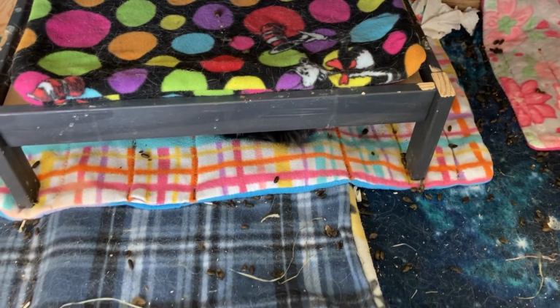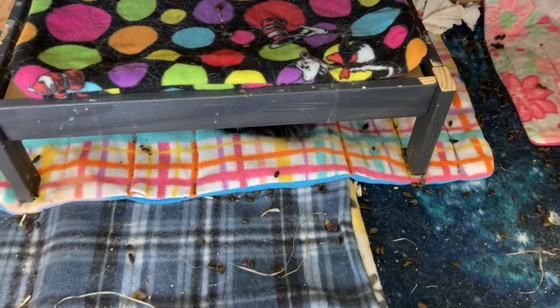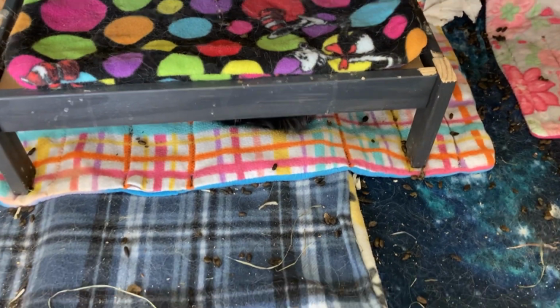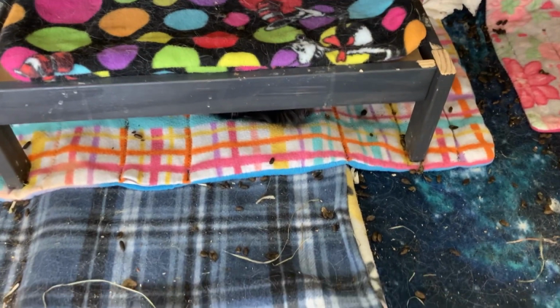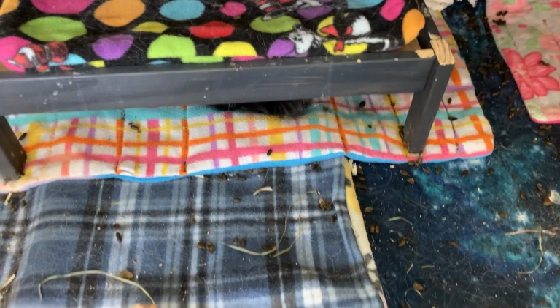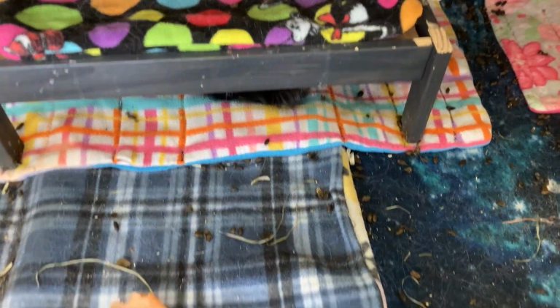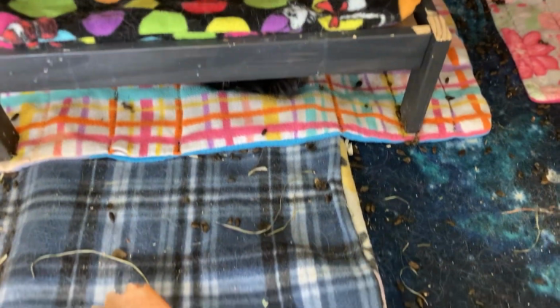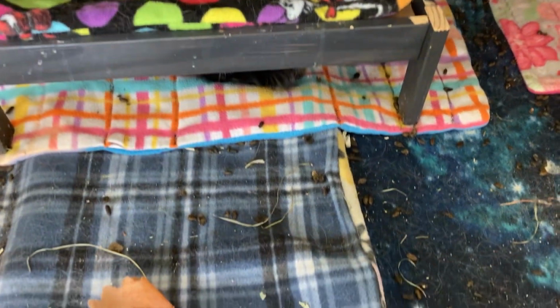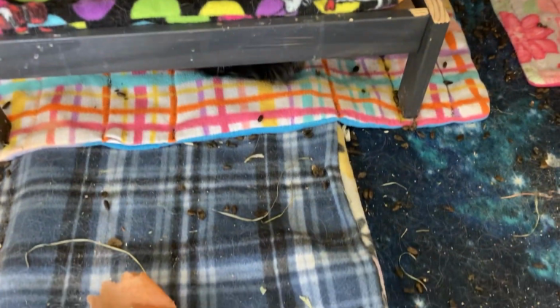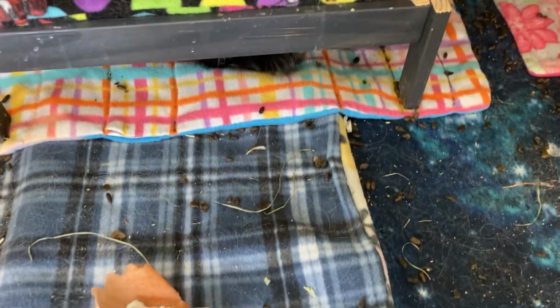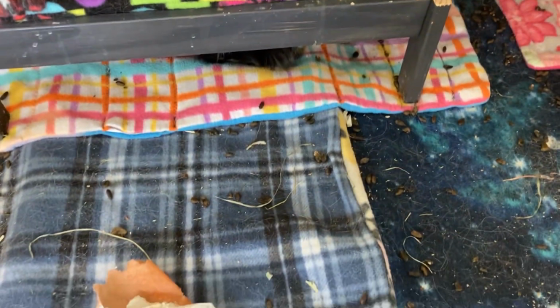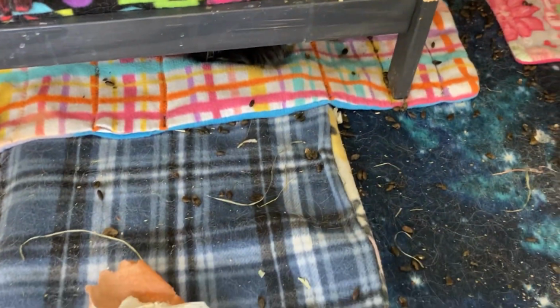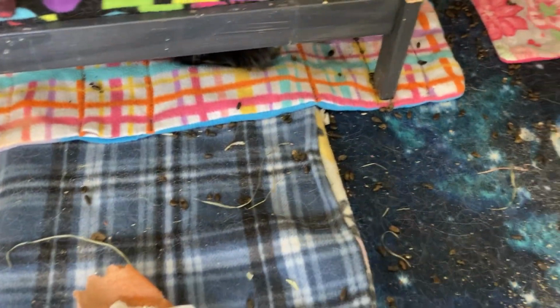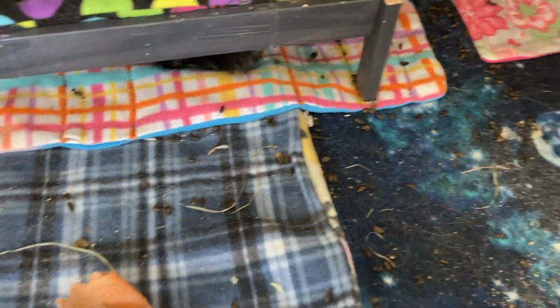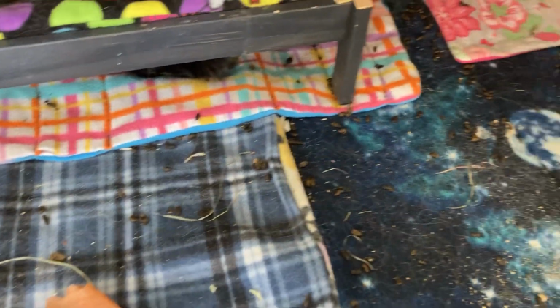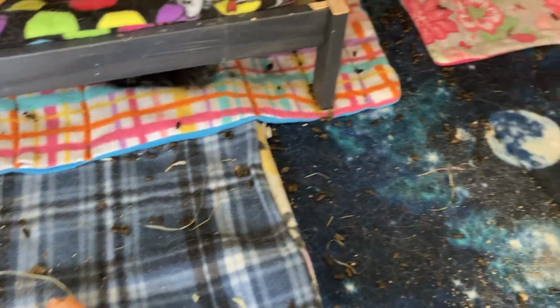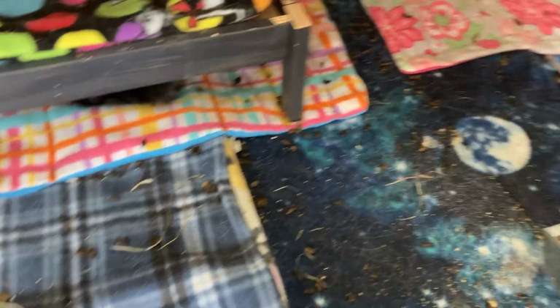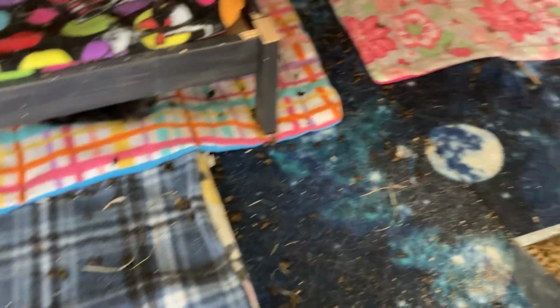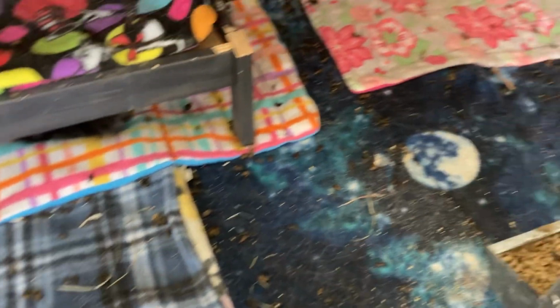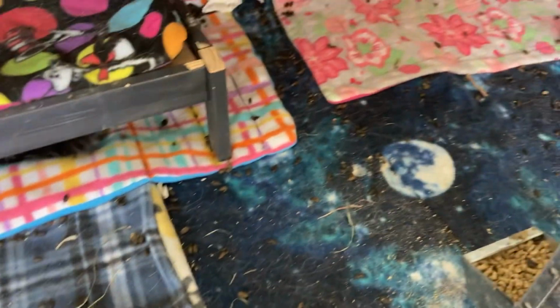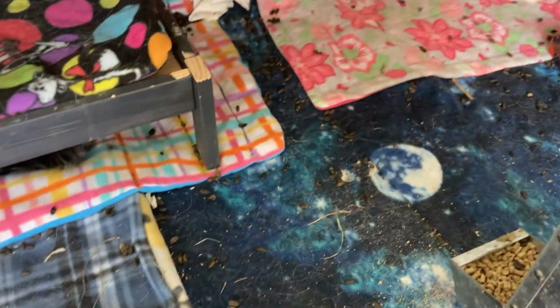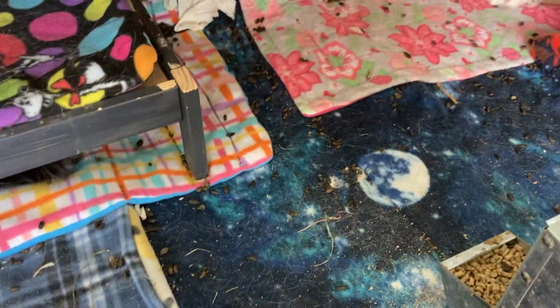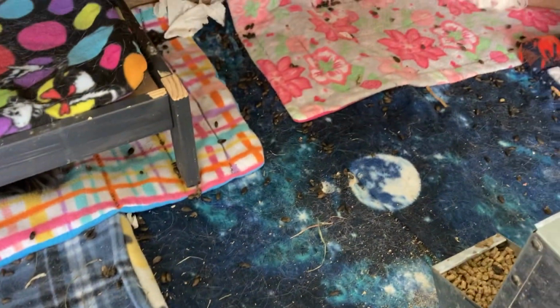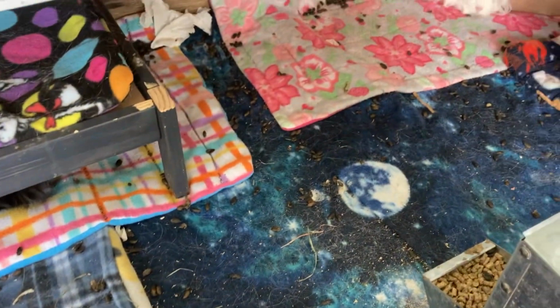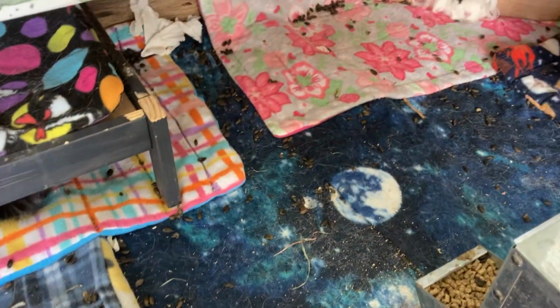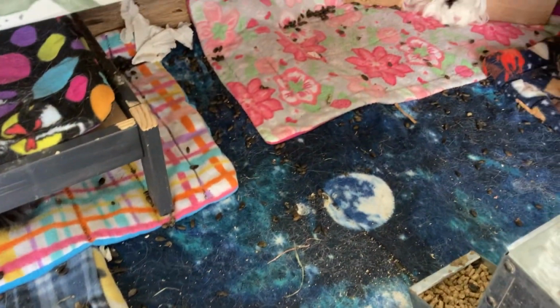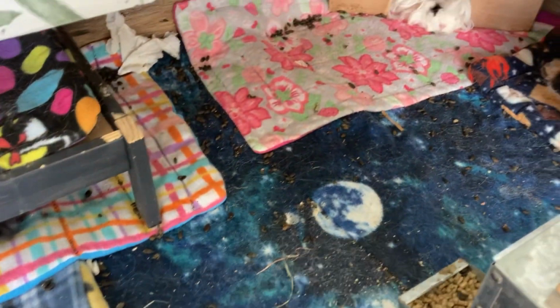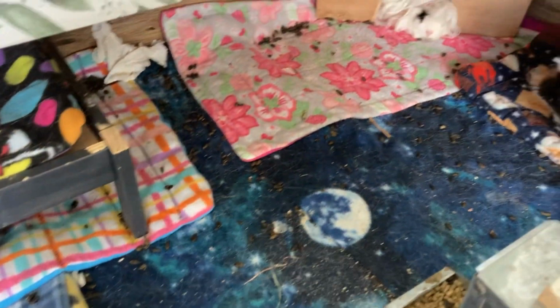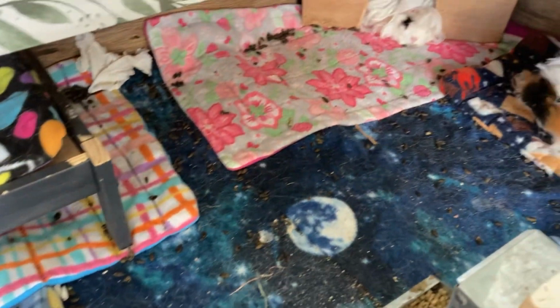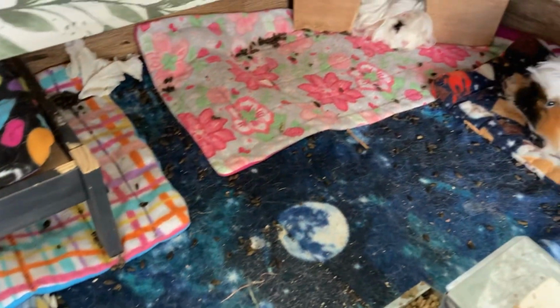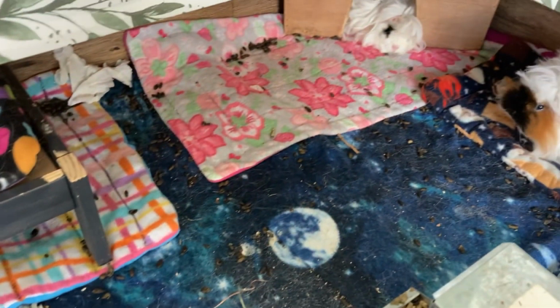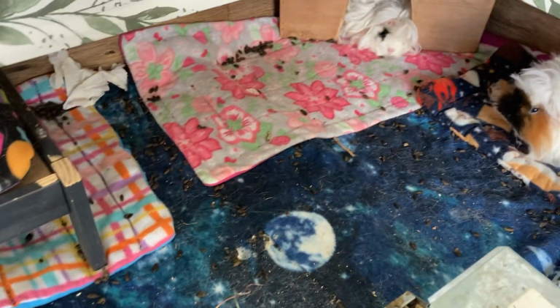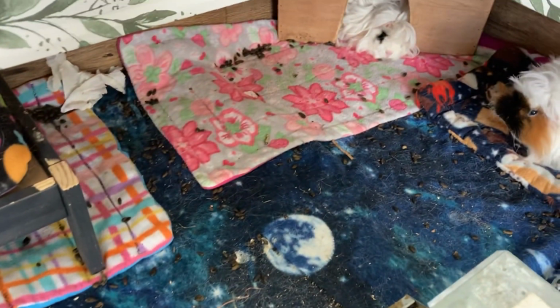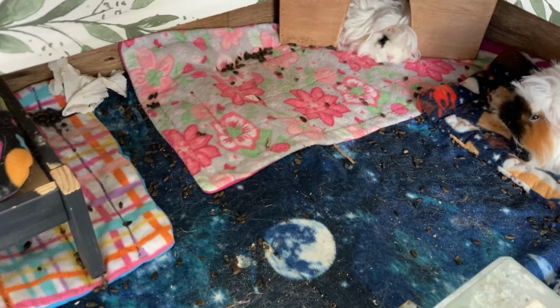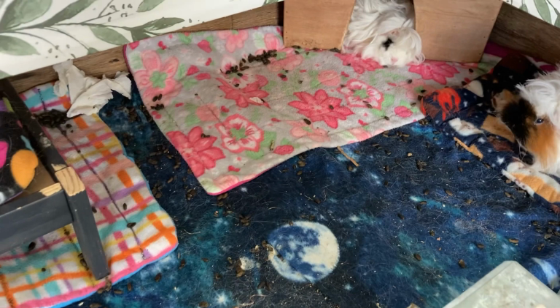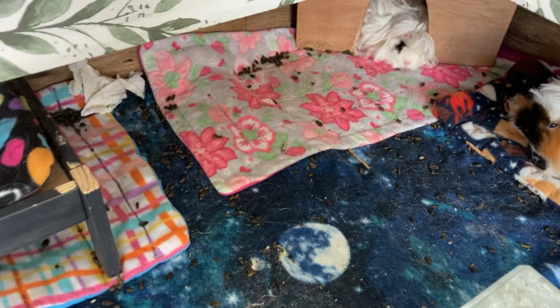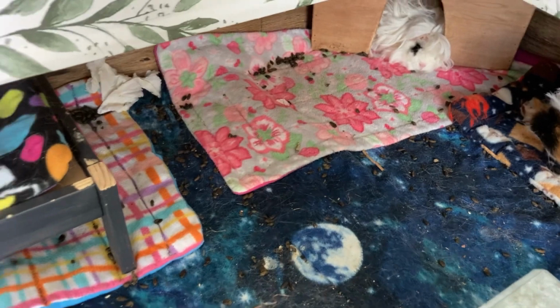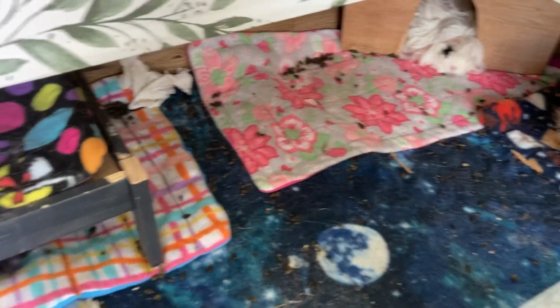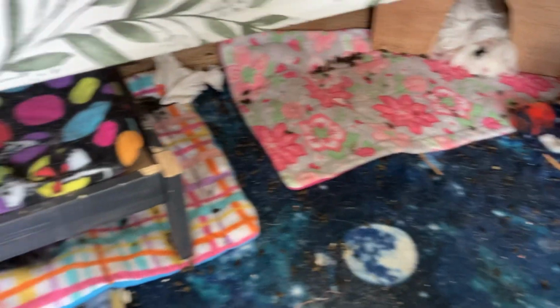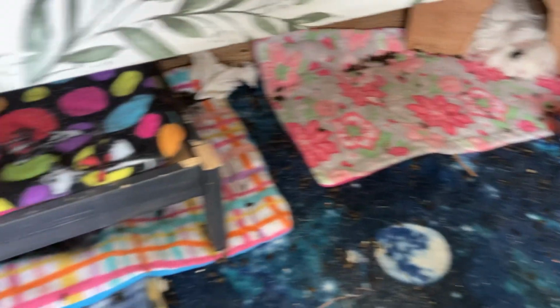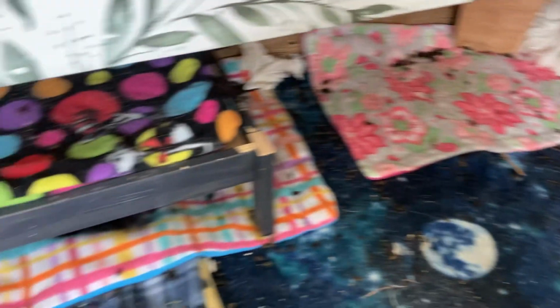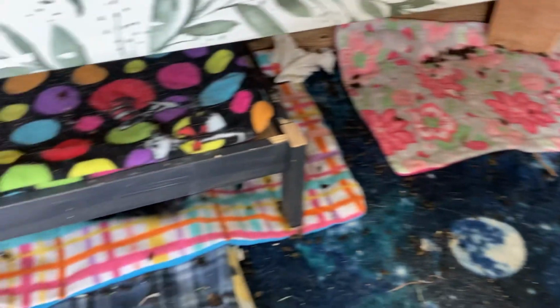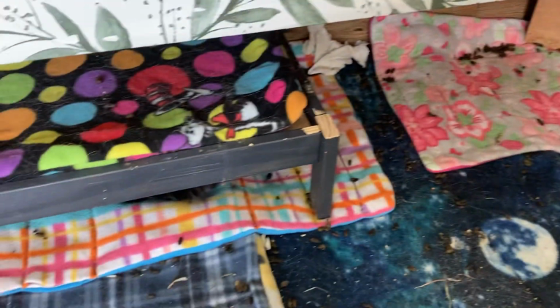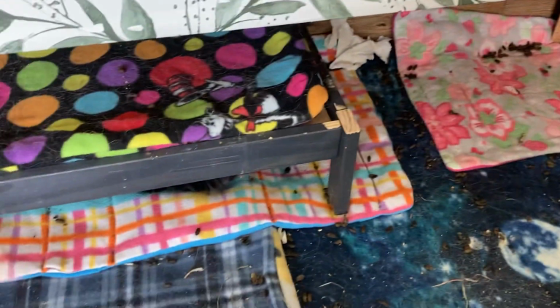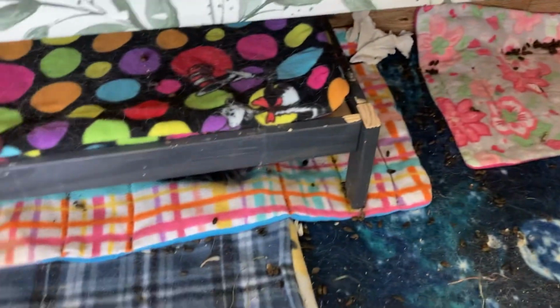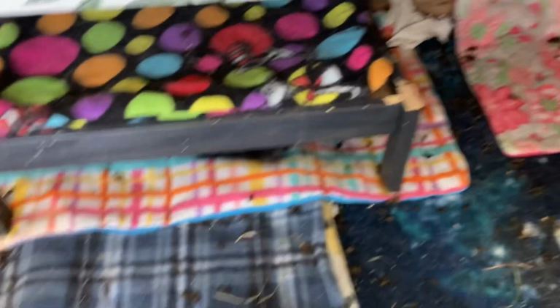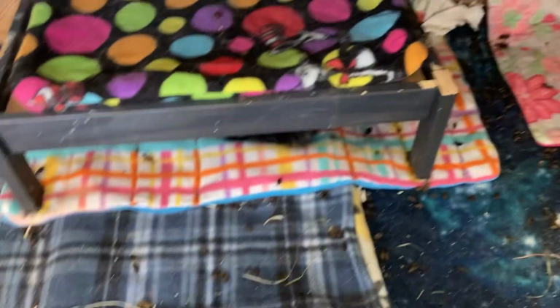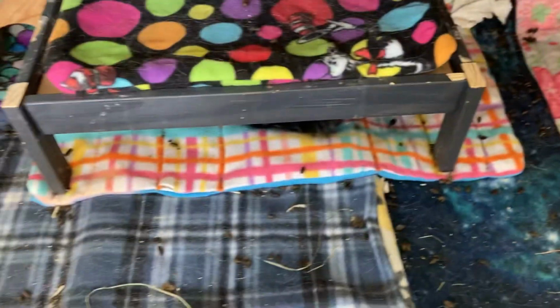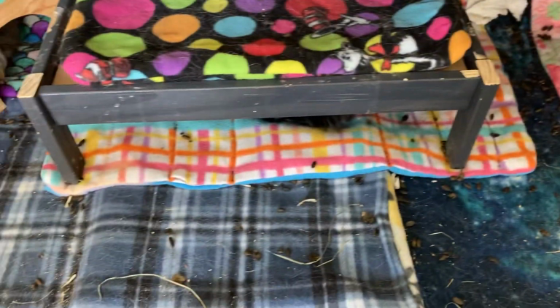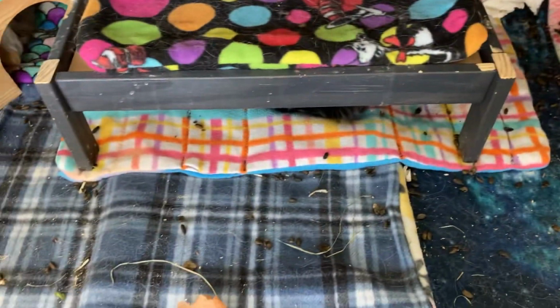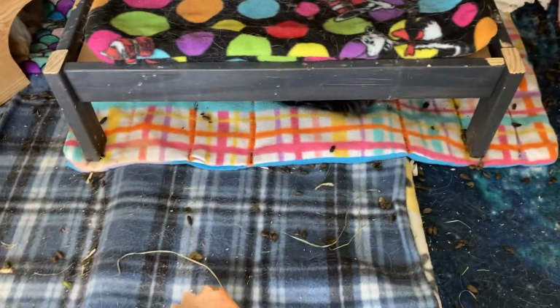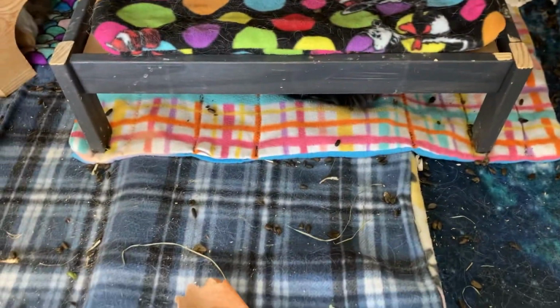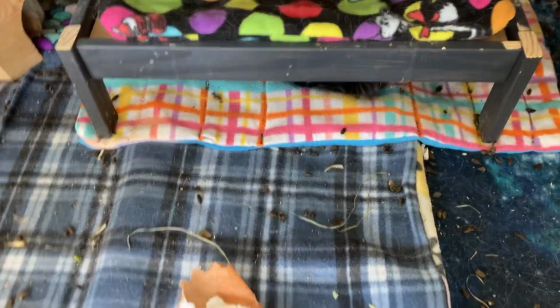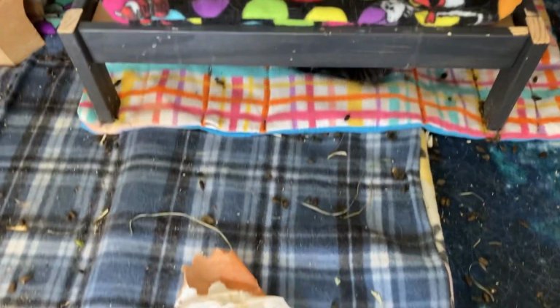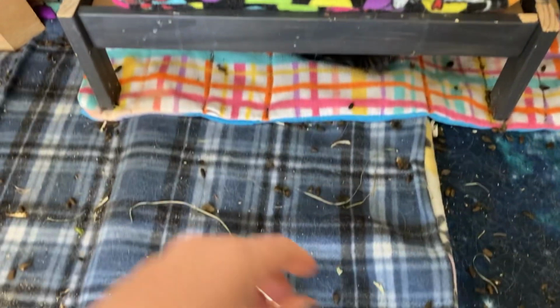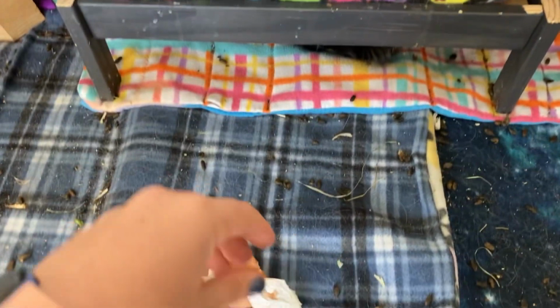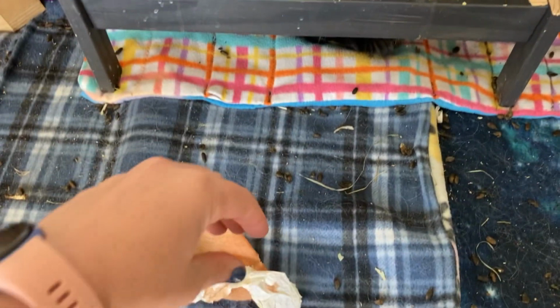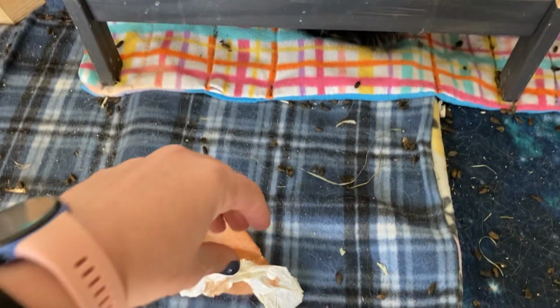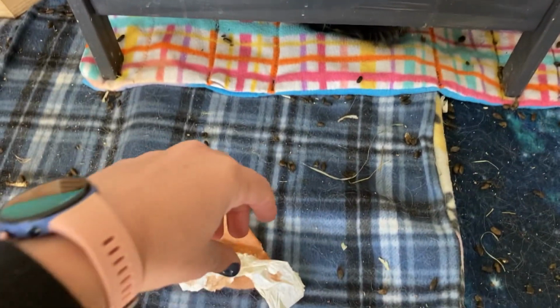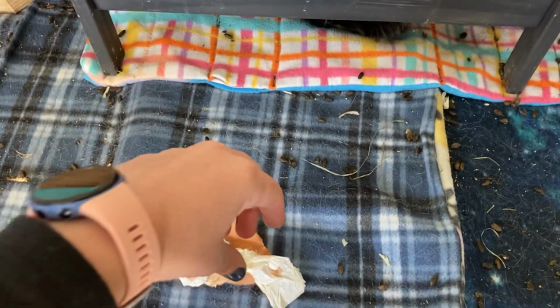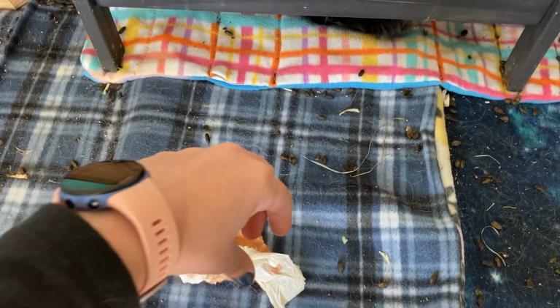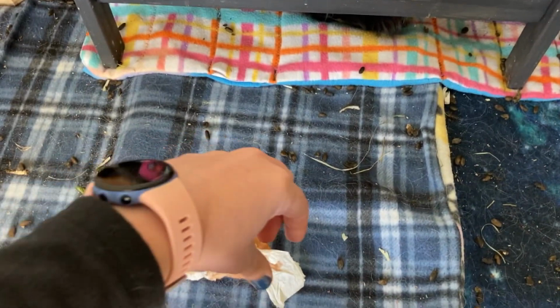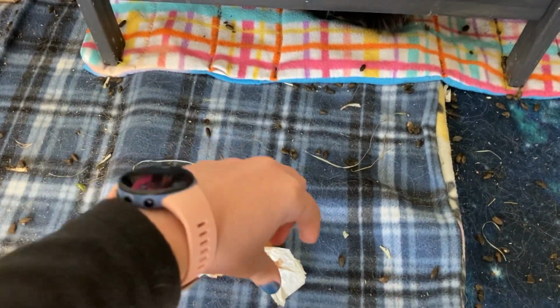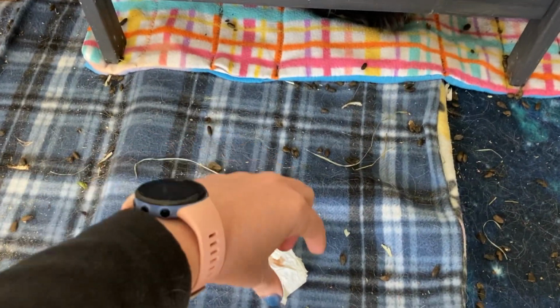Hello, Carly from Carly's KBs again. I'm just about to vacuum the guinea pig cage and I wanted to show you something I noticed.